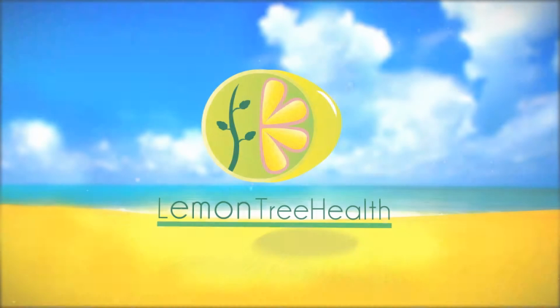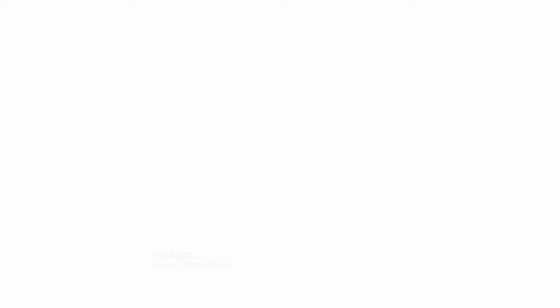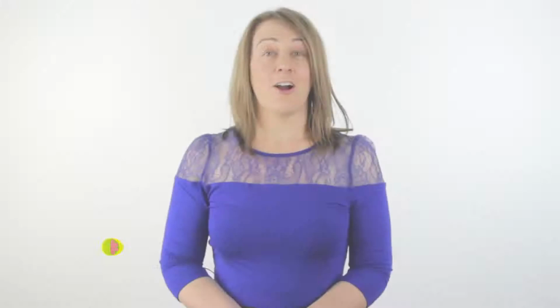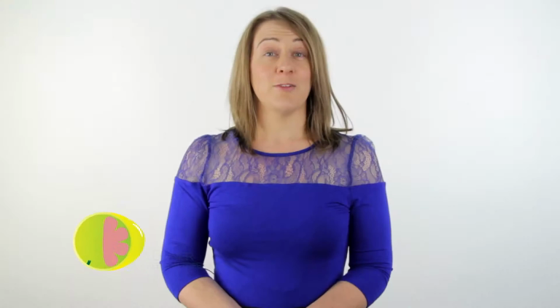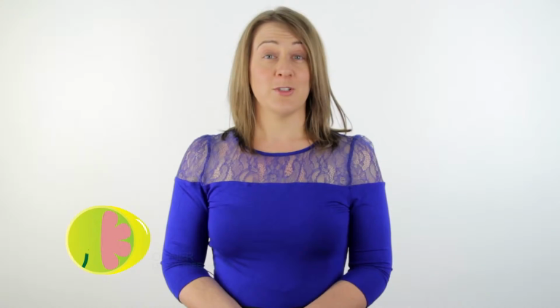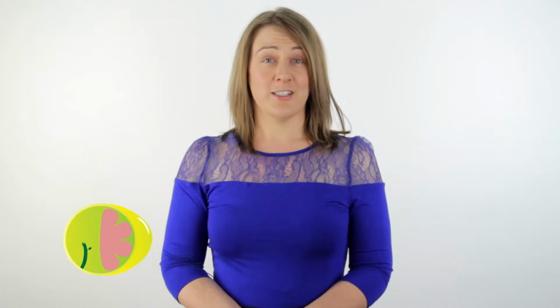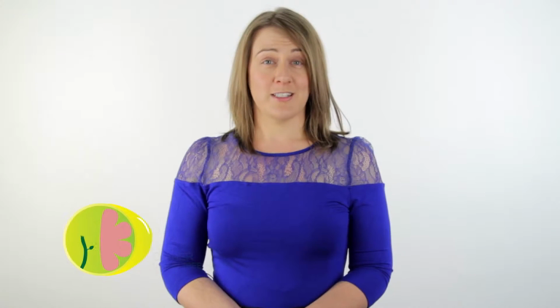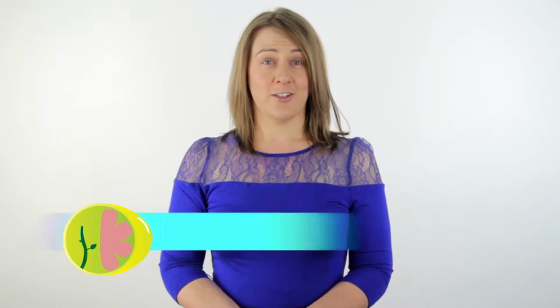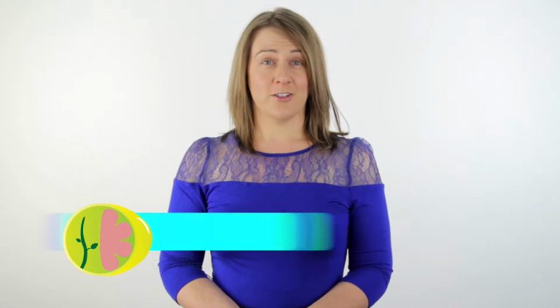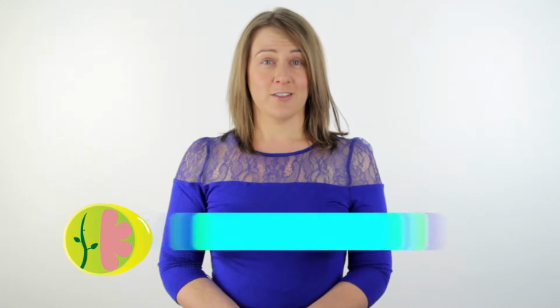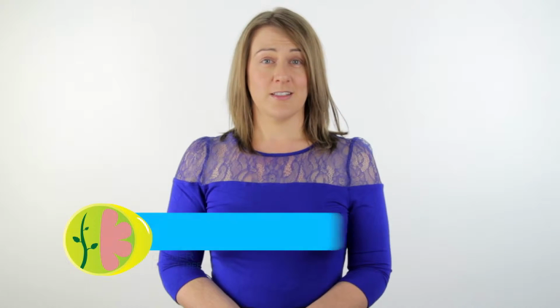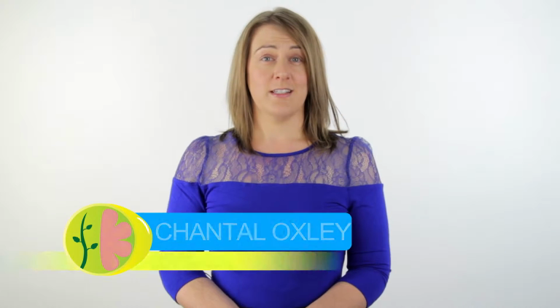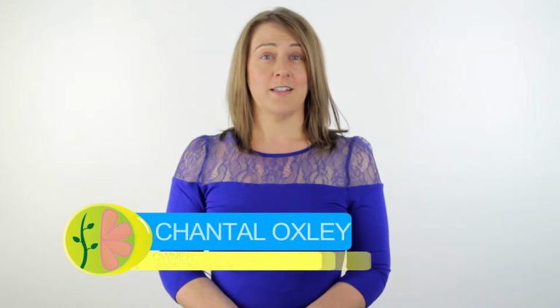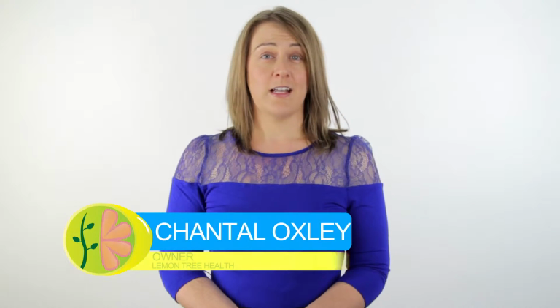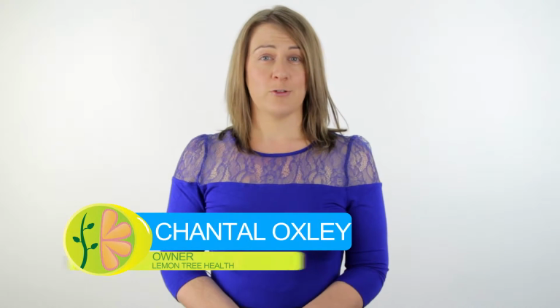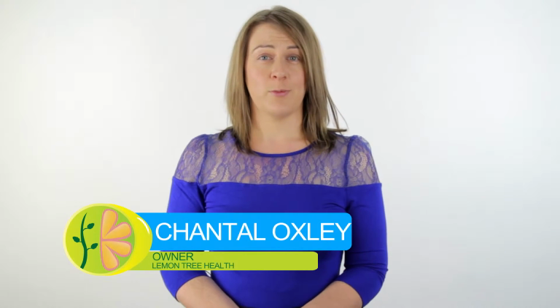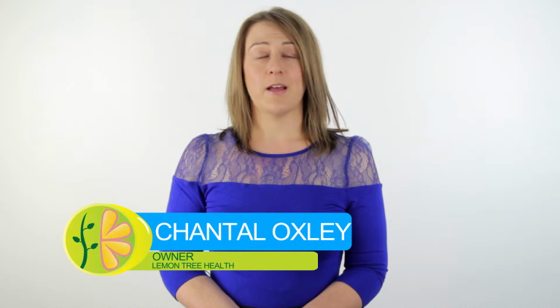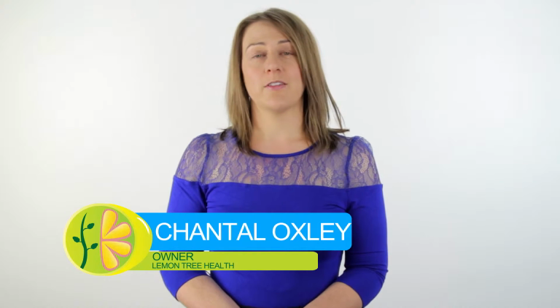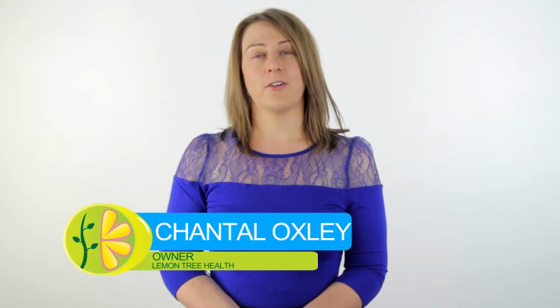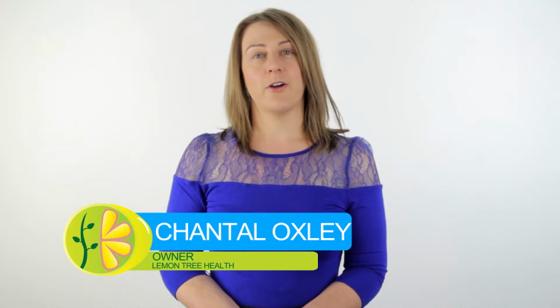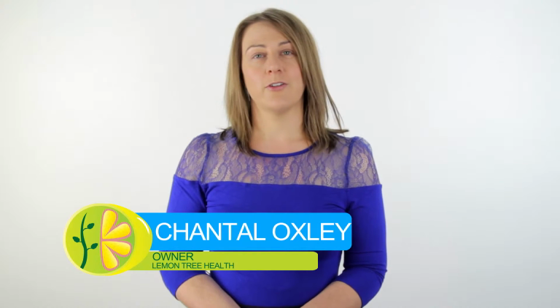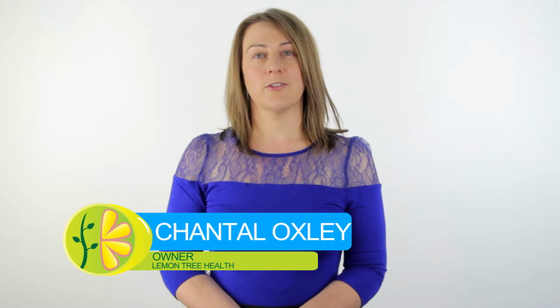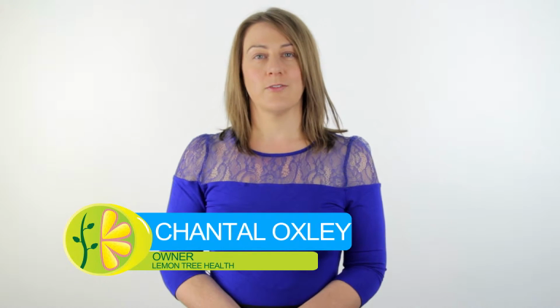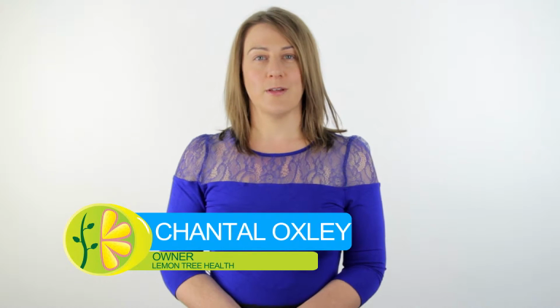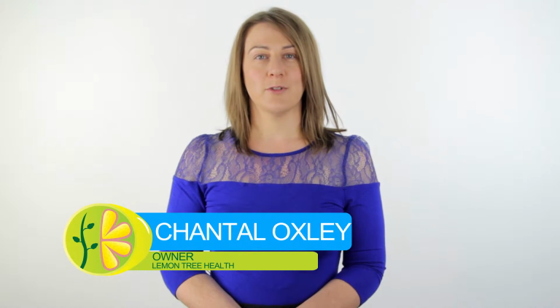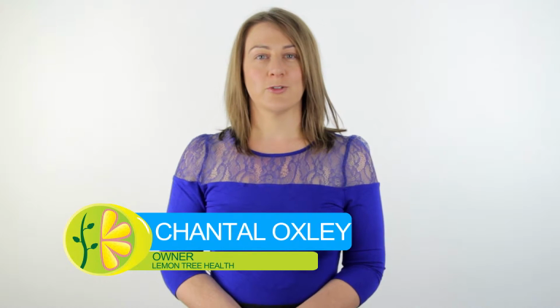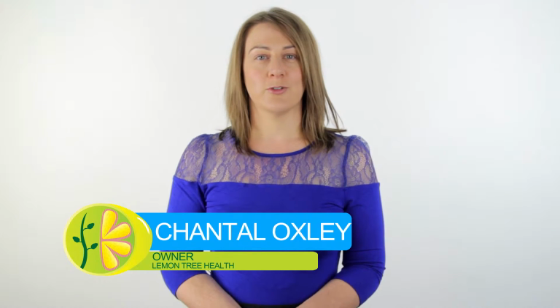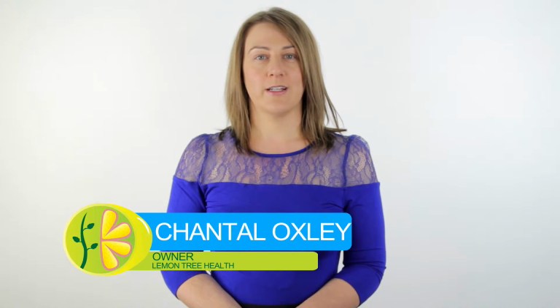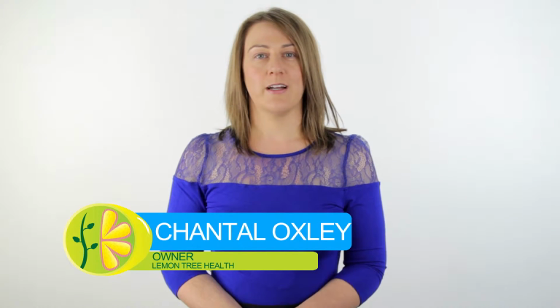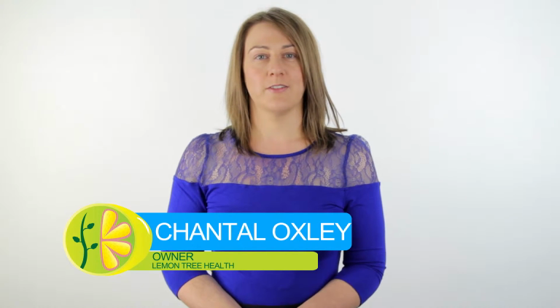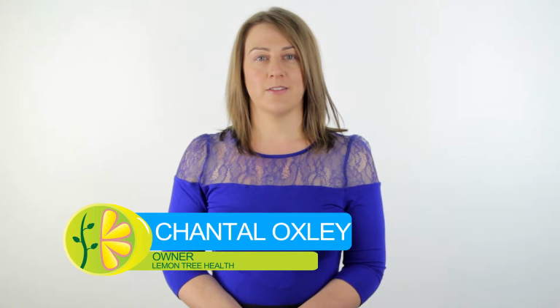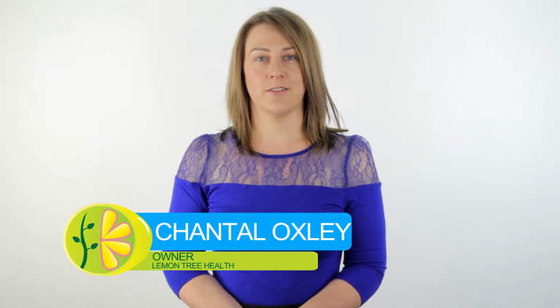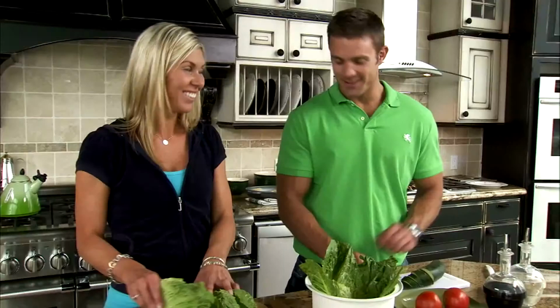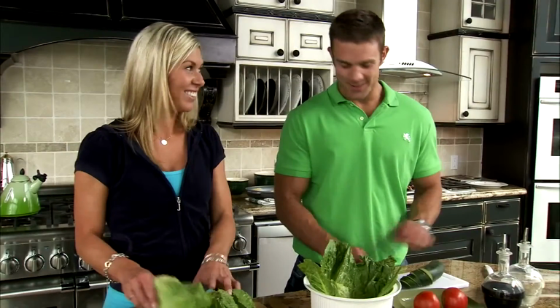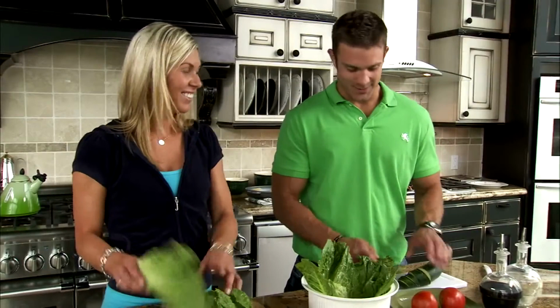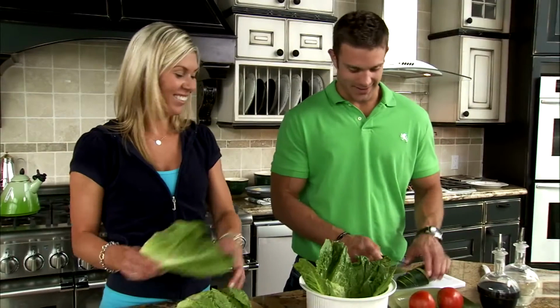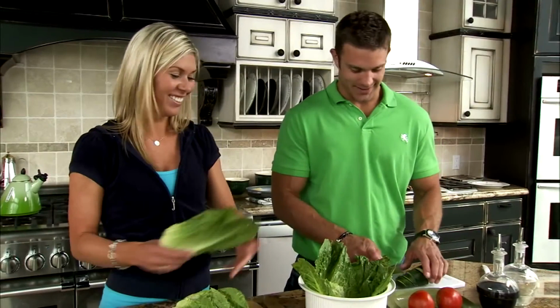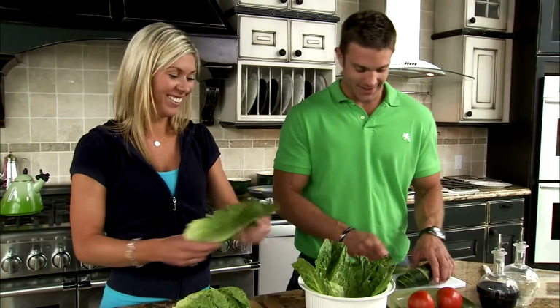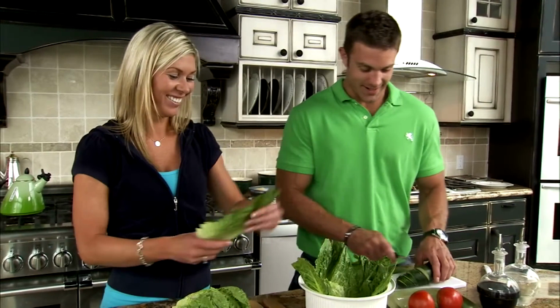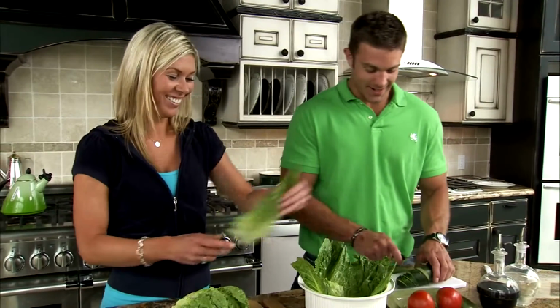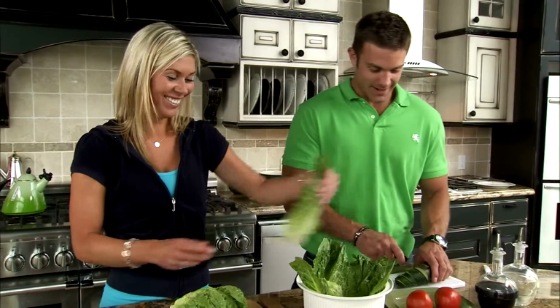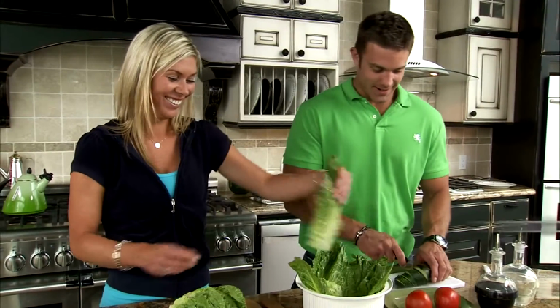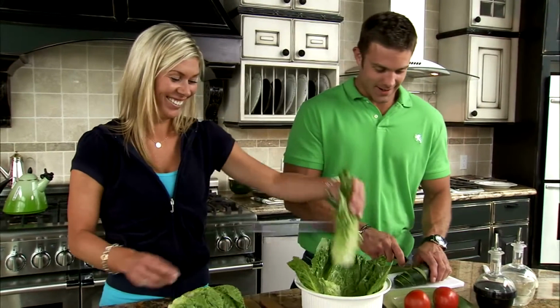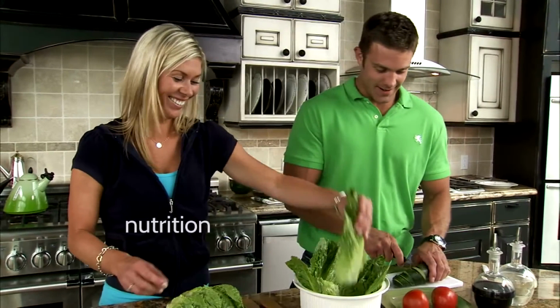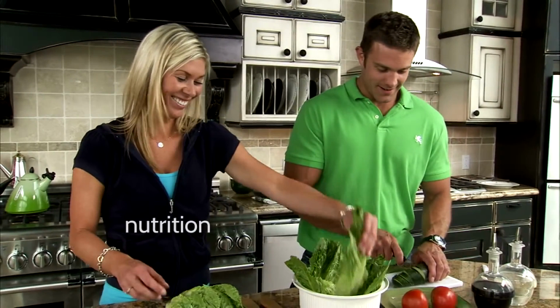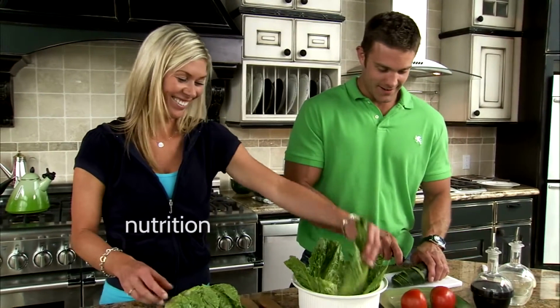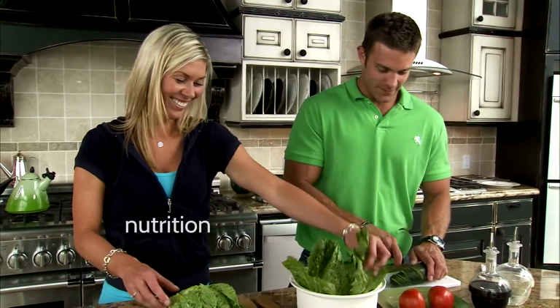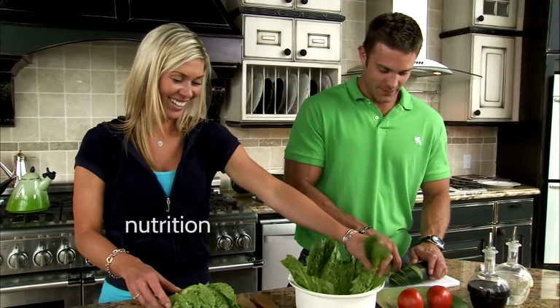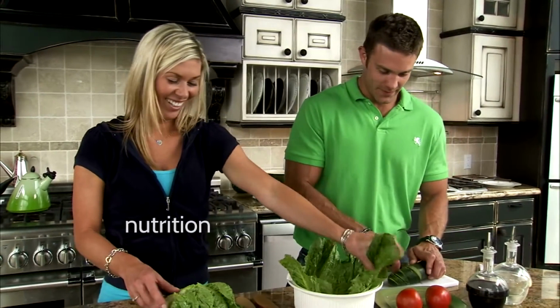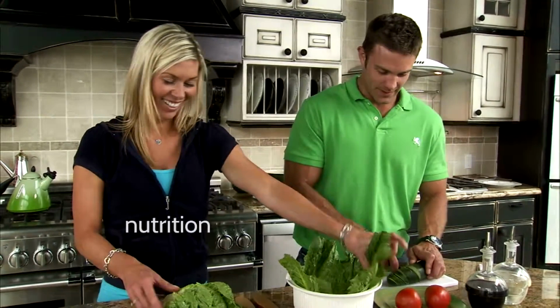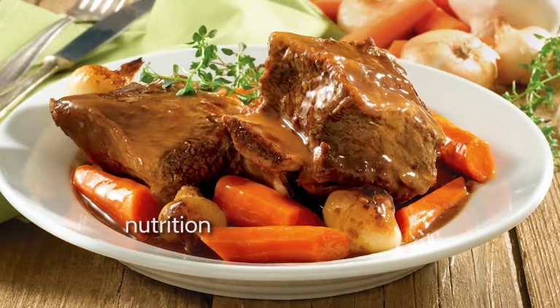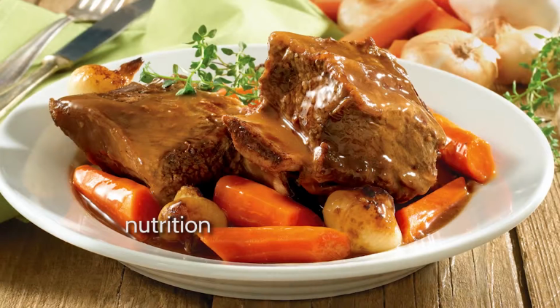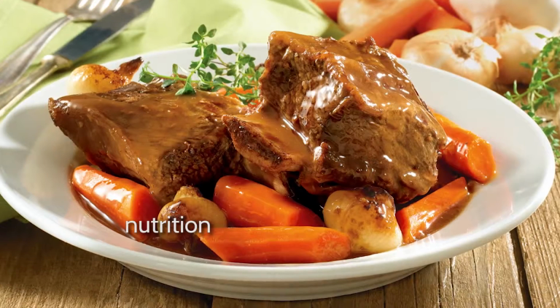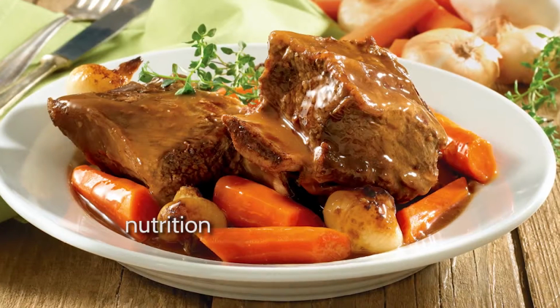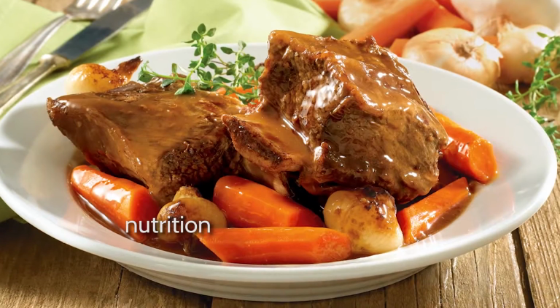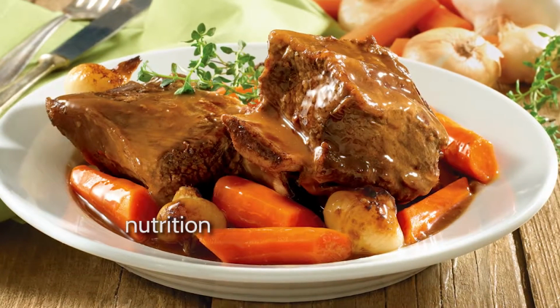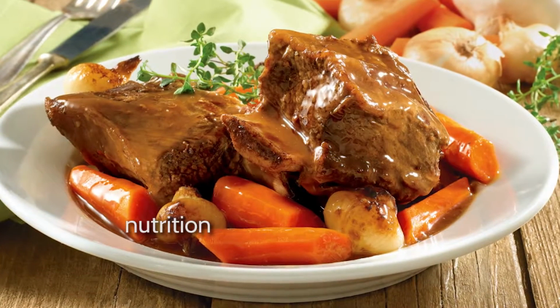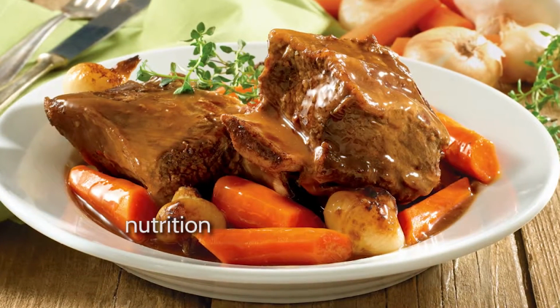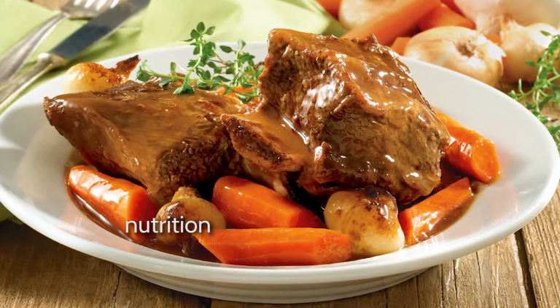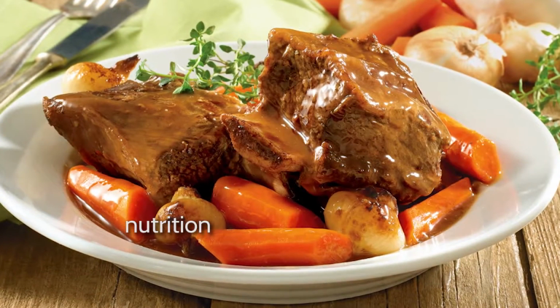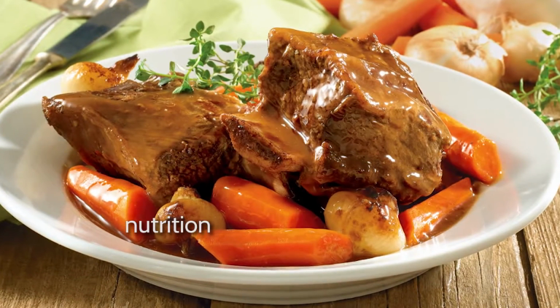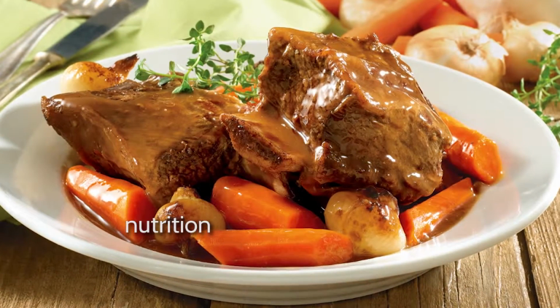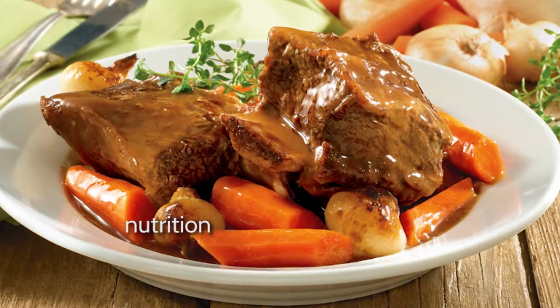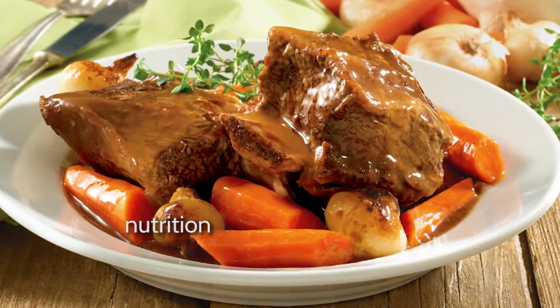I'm Chantelle Oxley, naturopath and owner of Lemon Tree Health. In this video, you will learn about nutrition and its importance to our health.